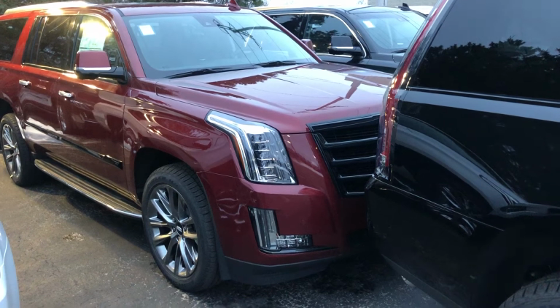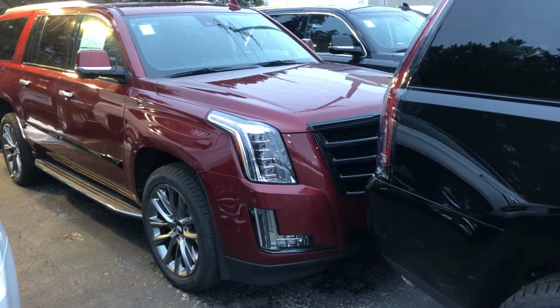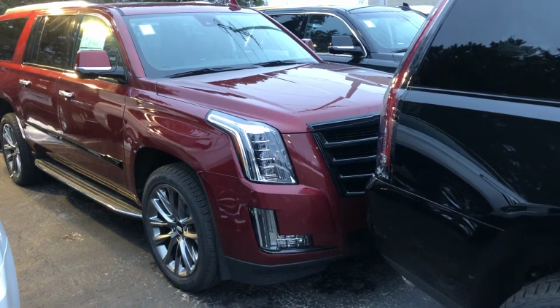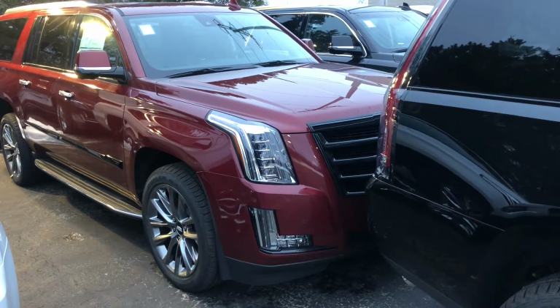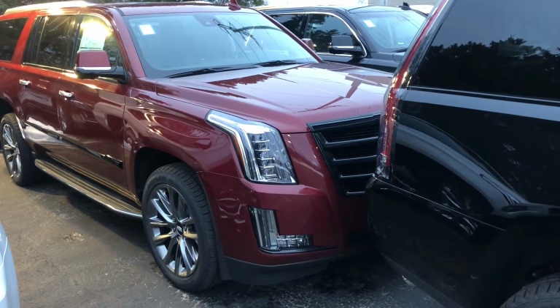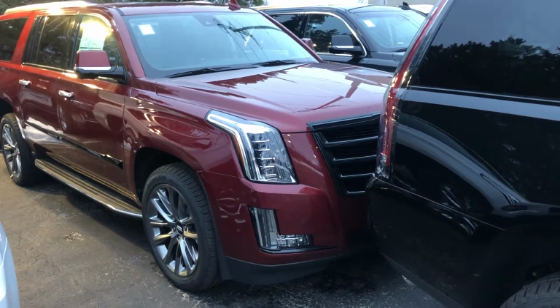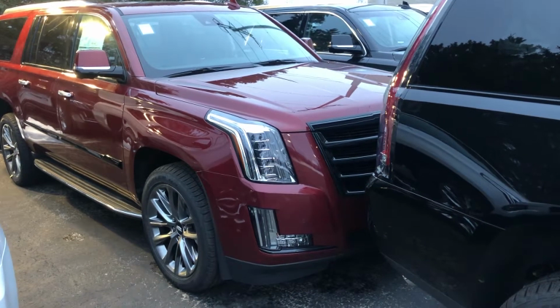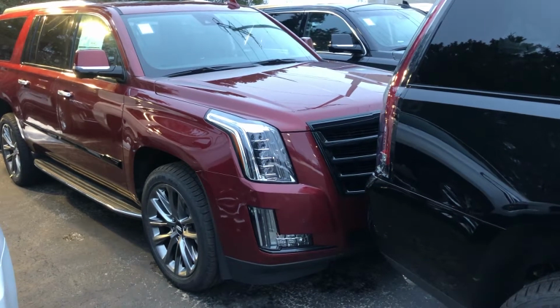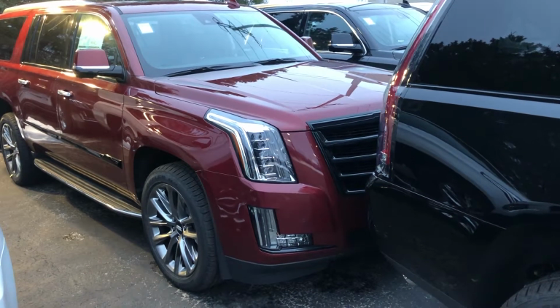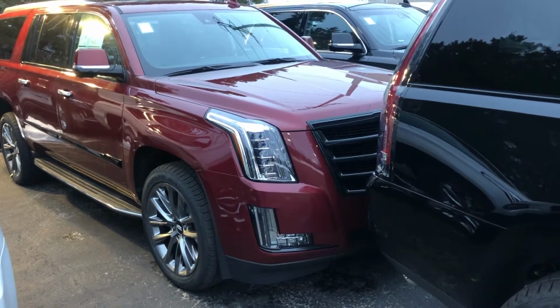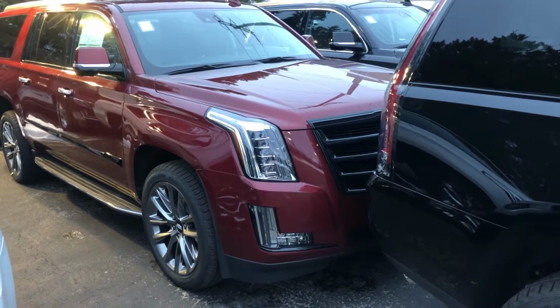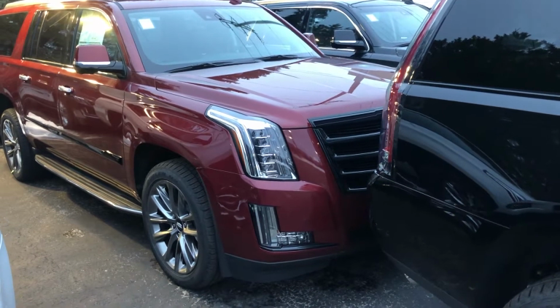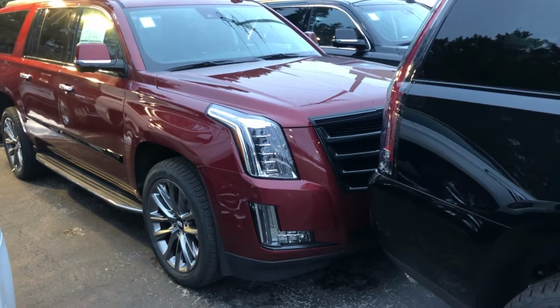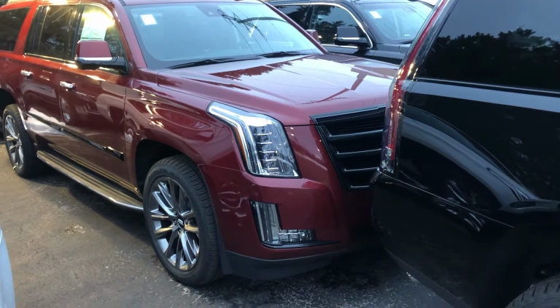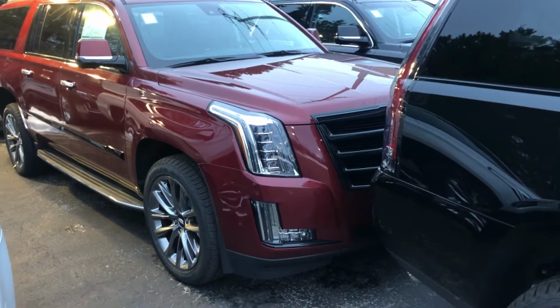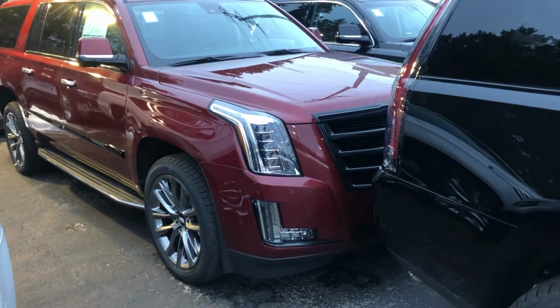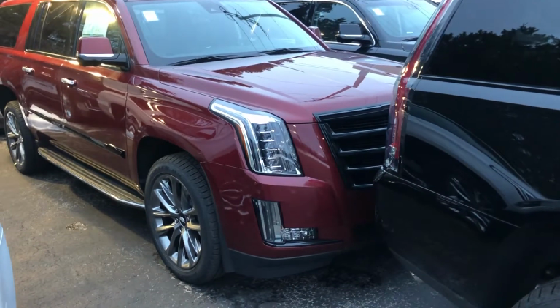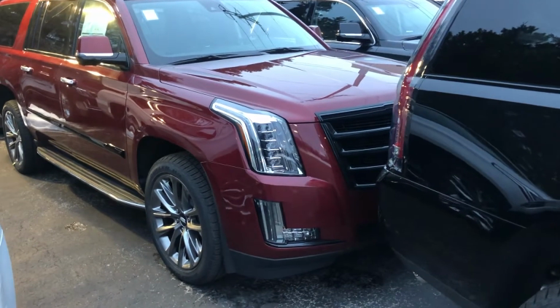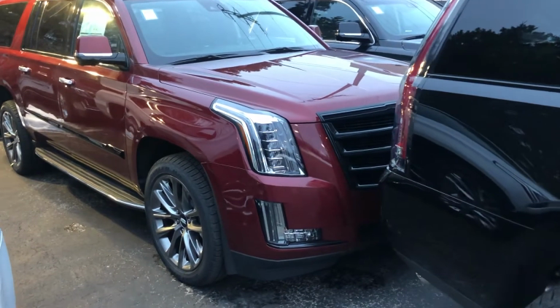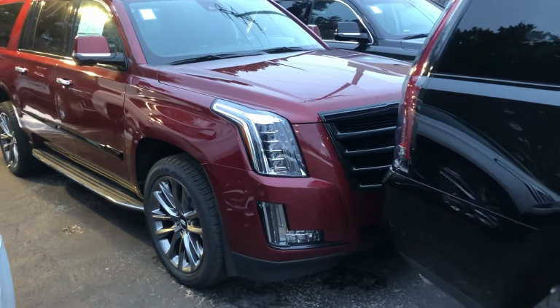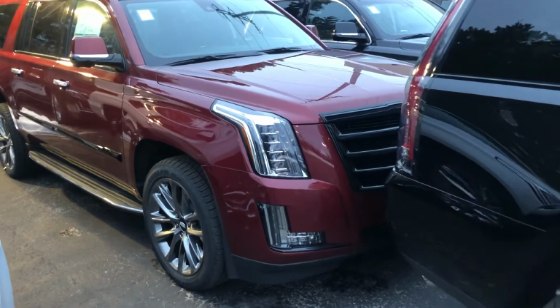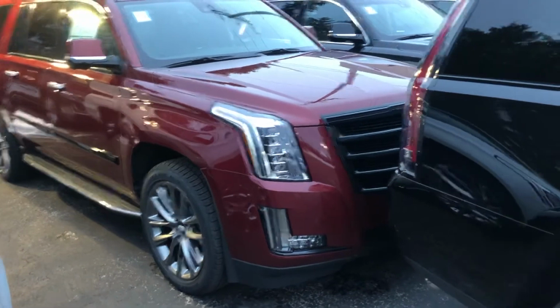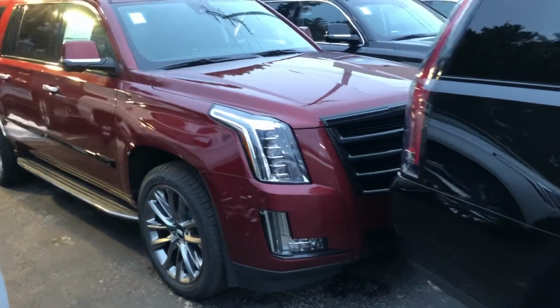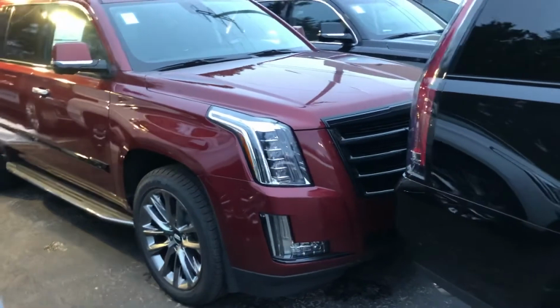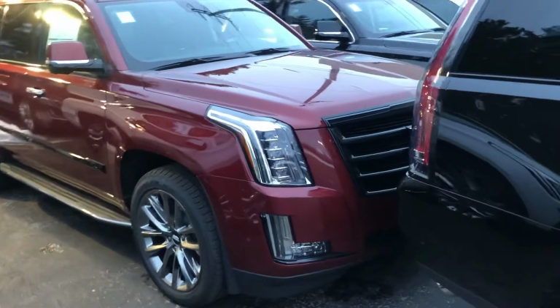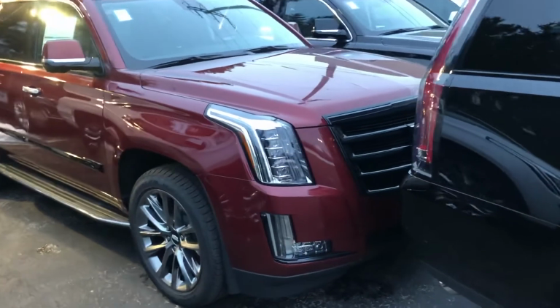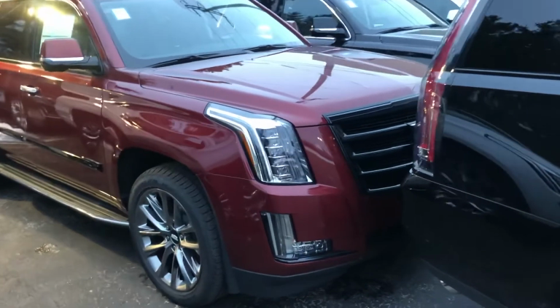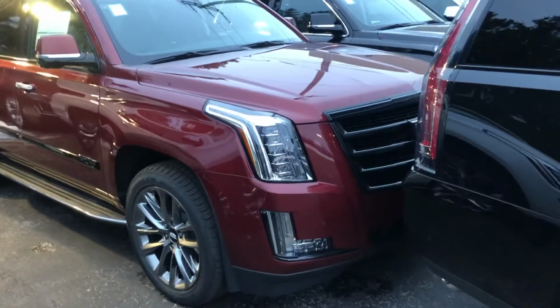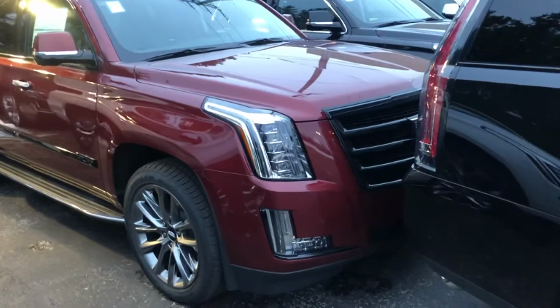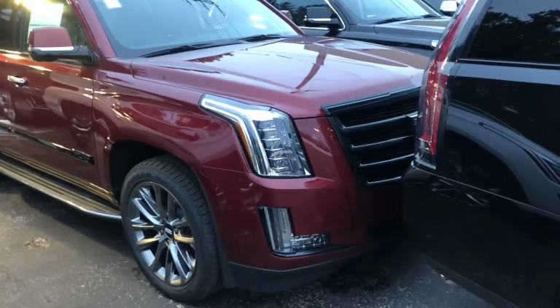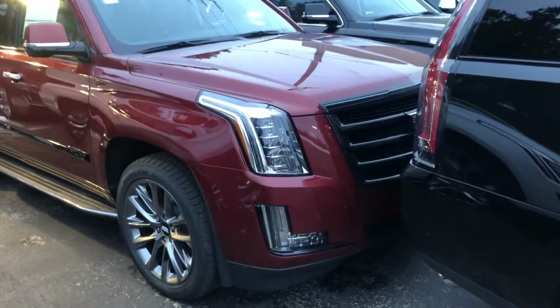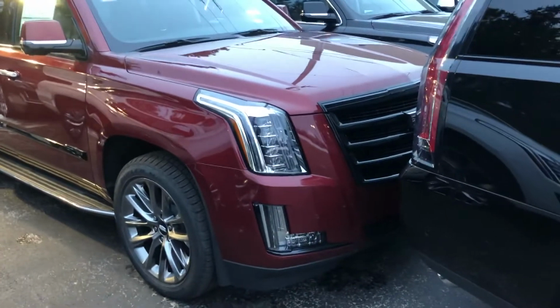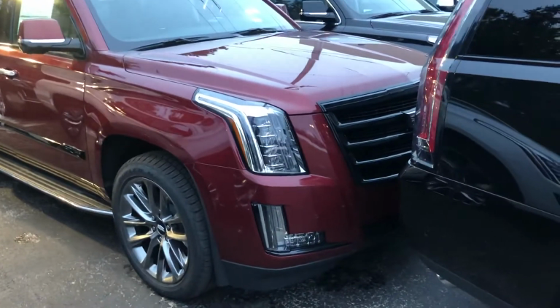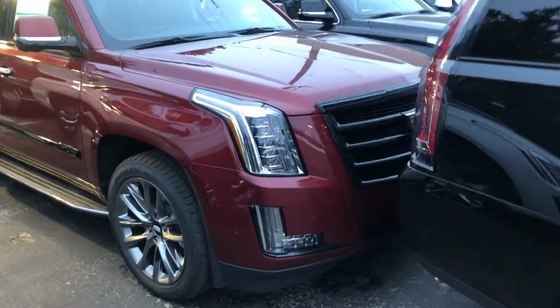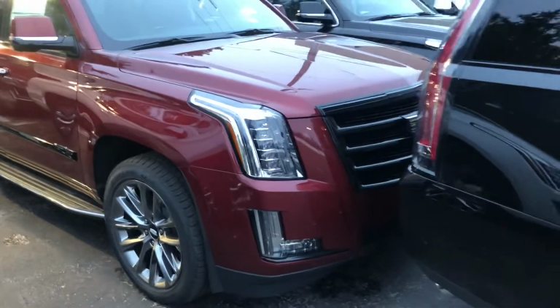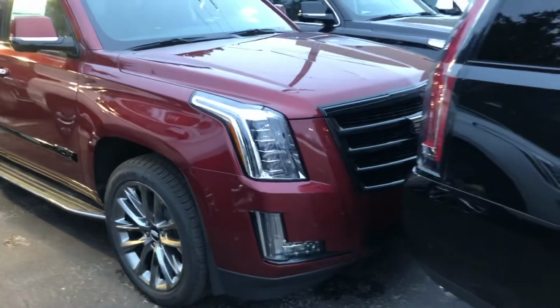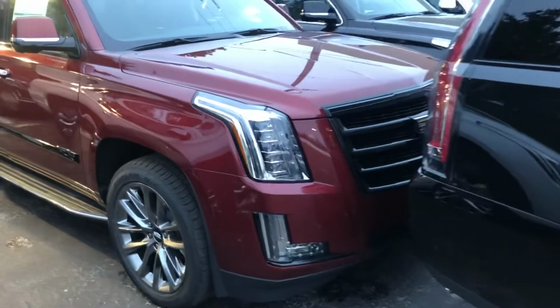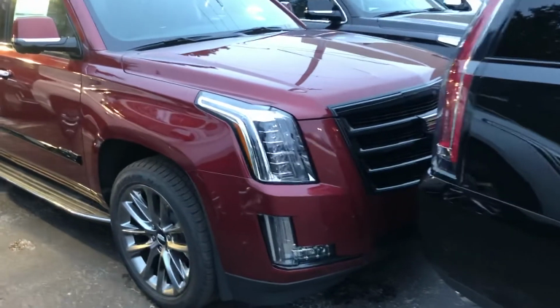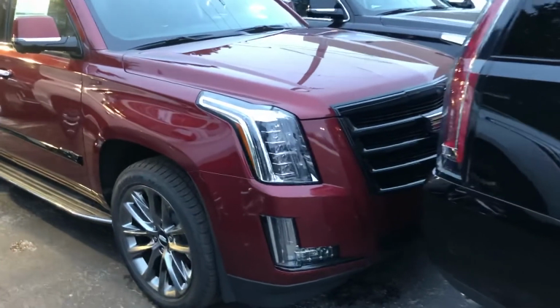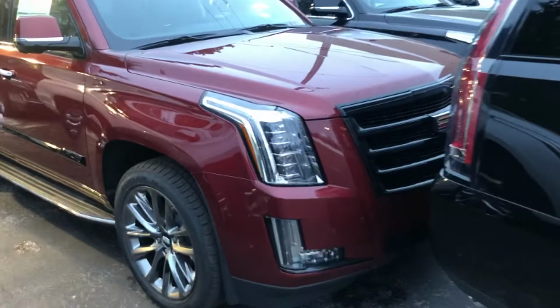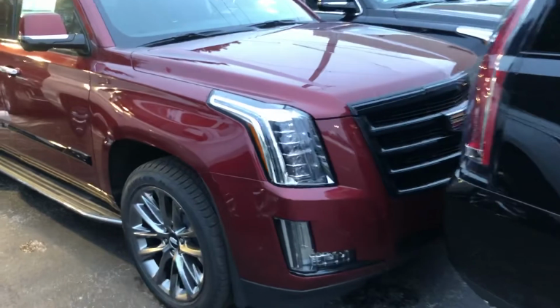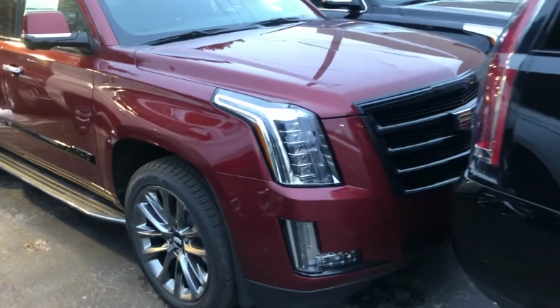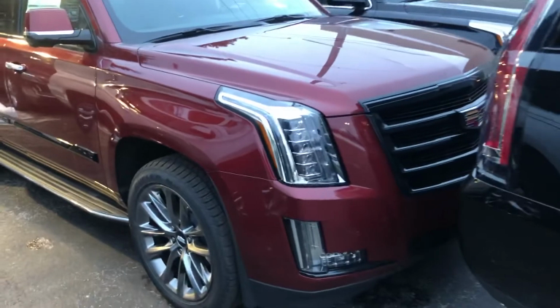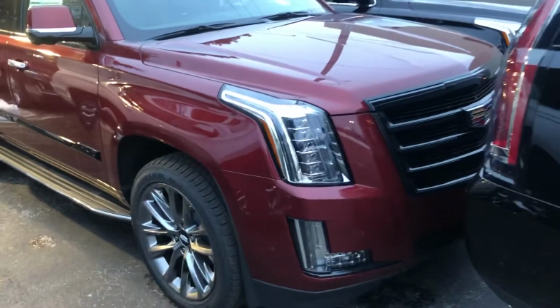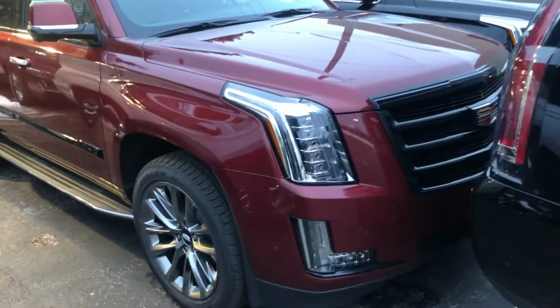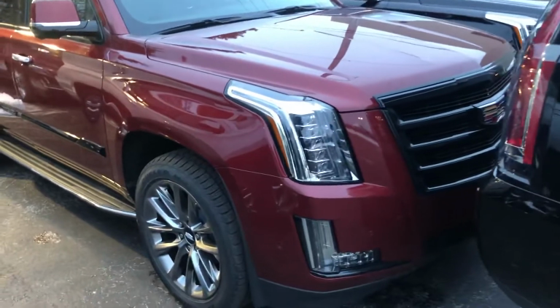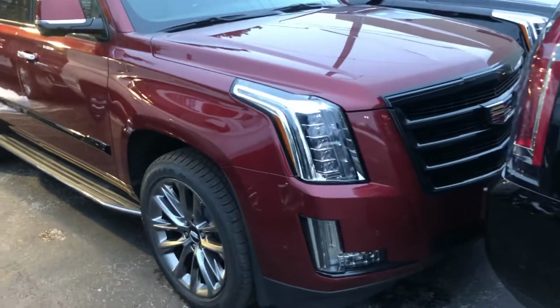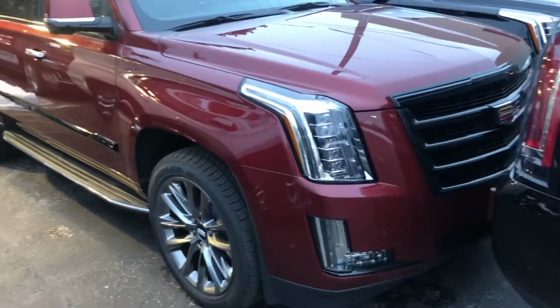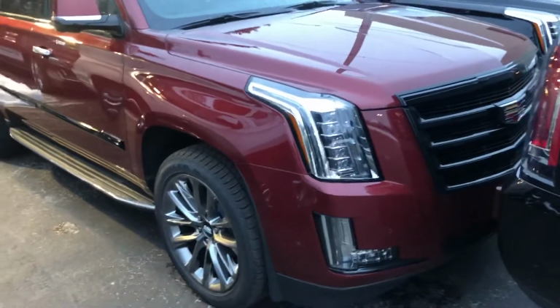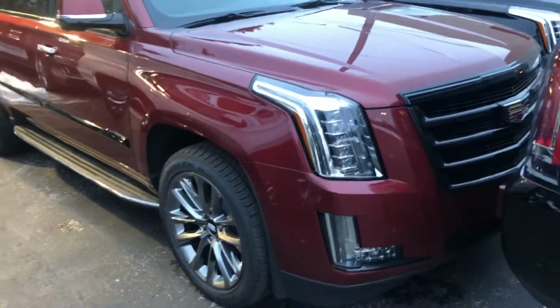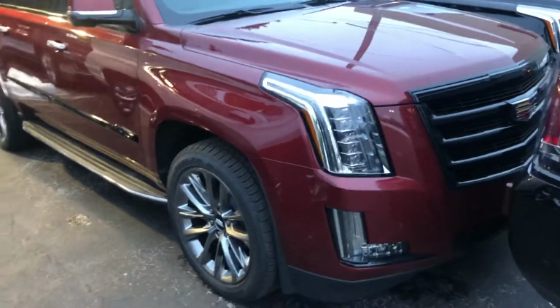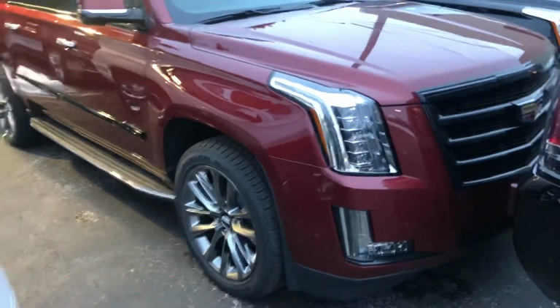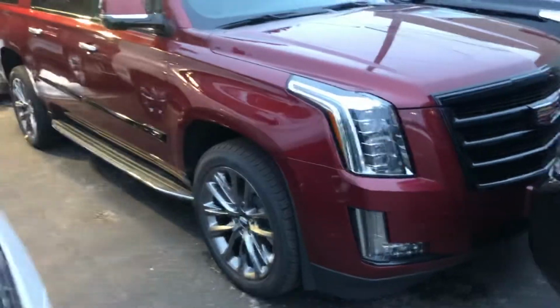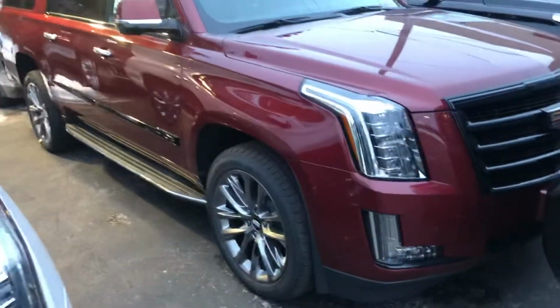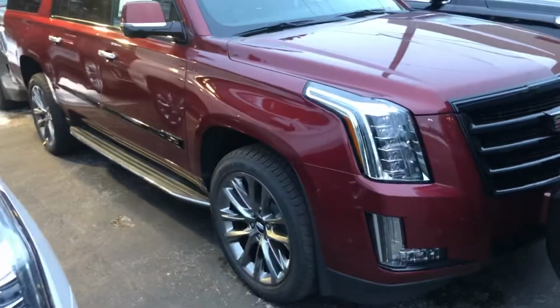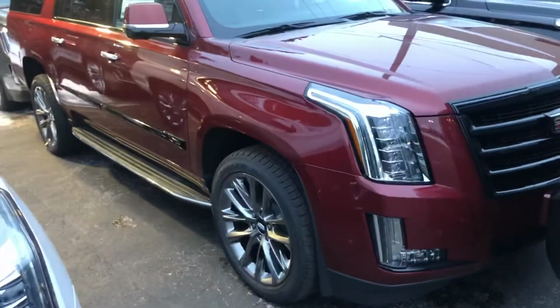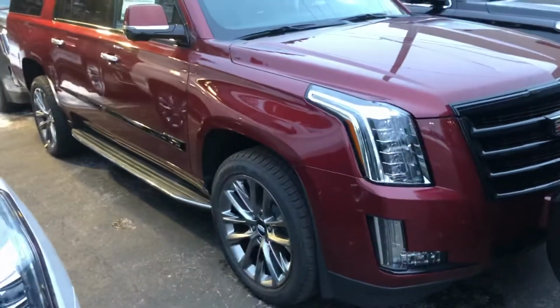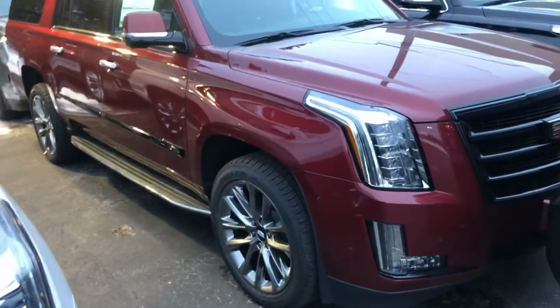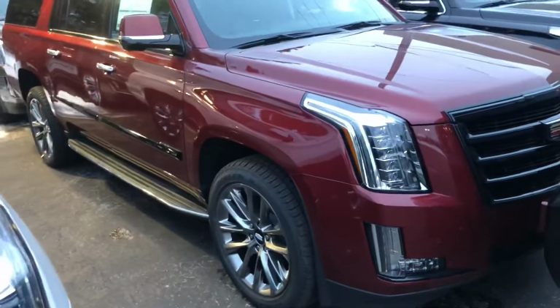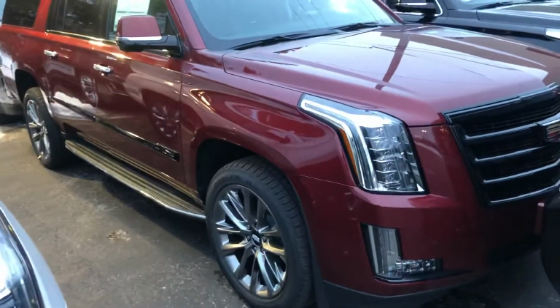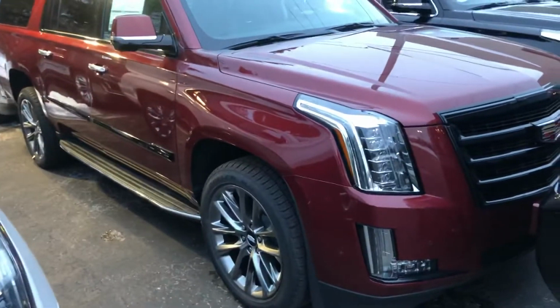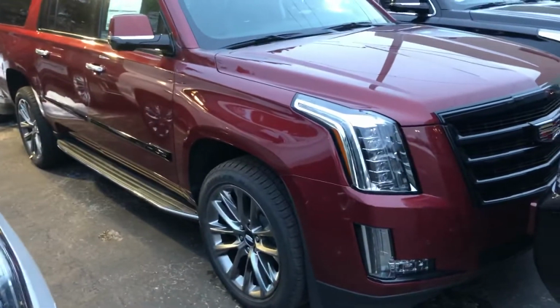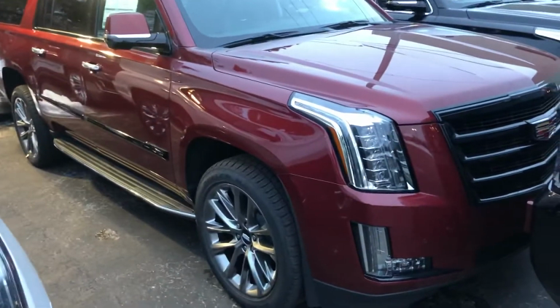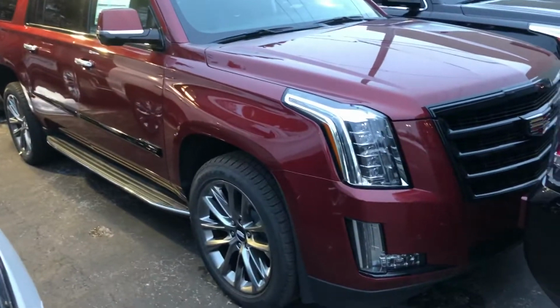Hi Peter, Ryan Young from Boucher Cadillac. I wanted to give you a closer look at the Sport package on the Red Passion Escalade.